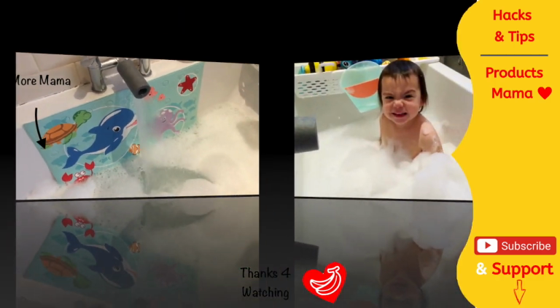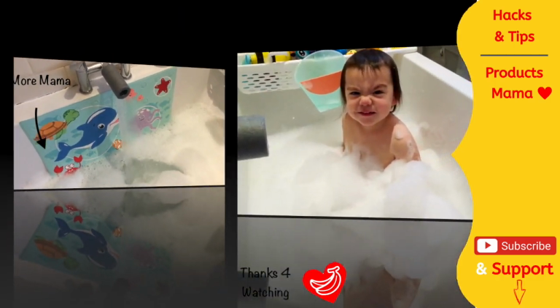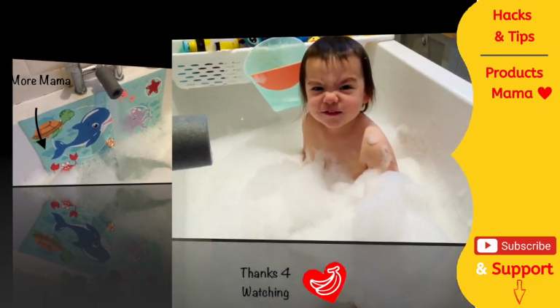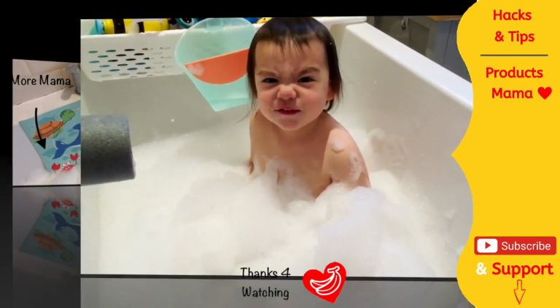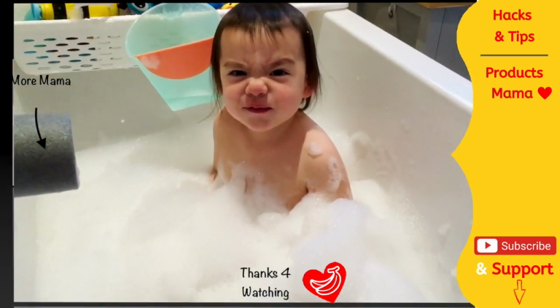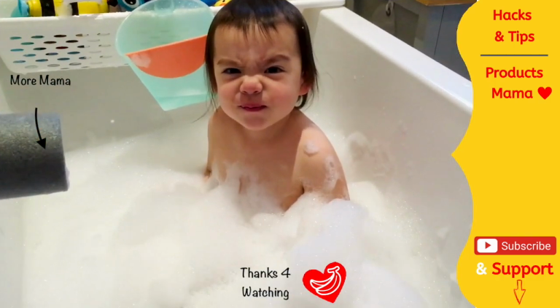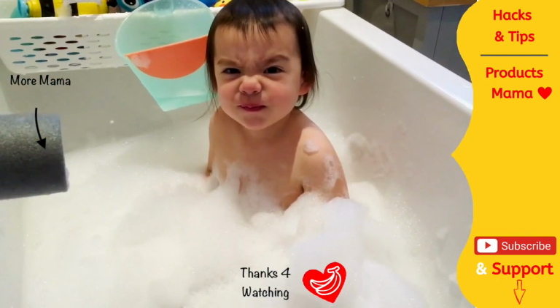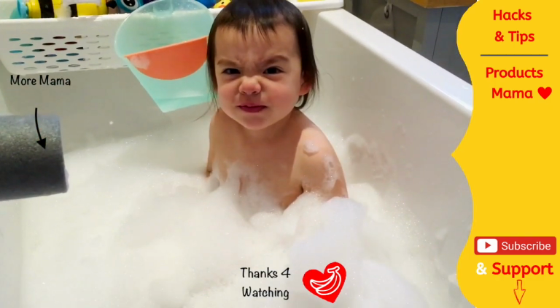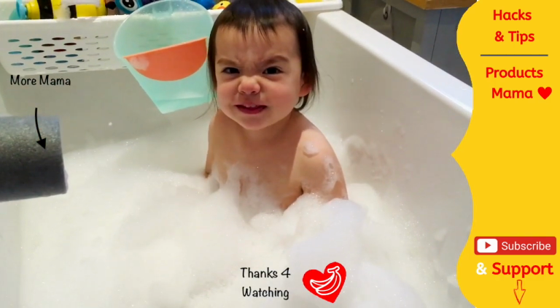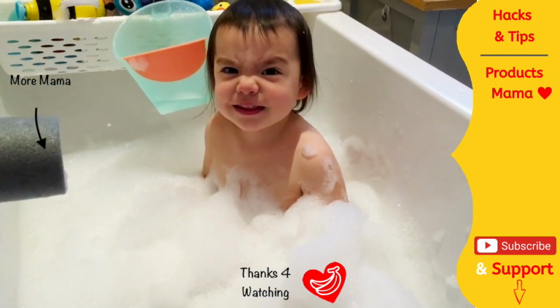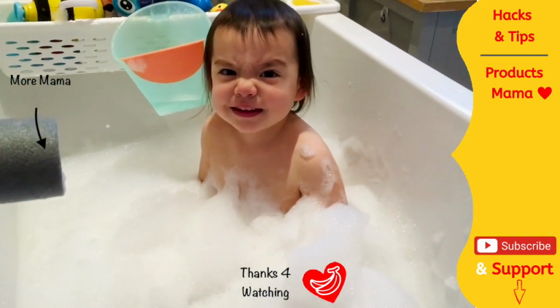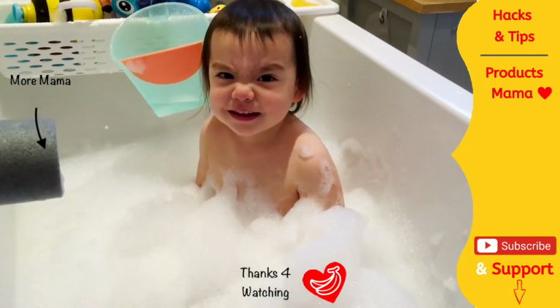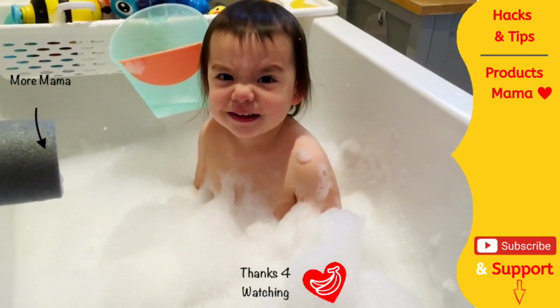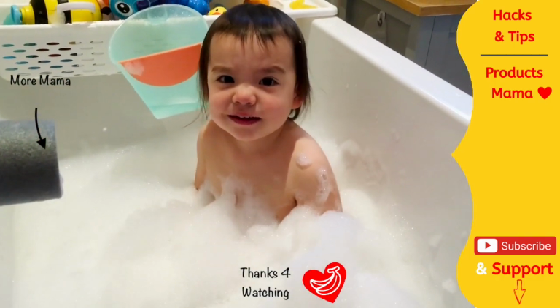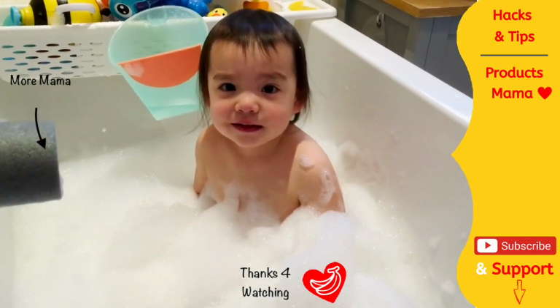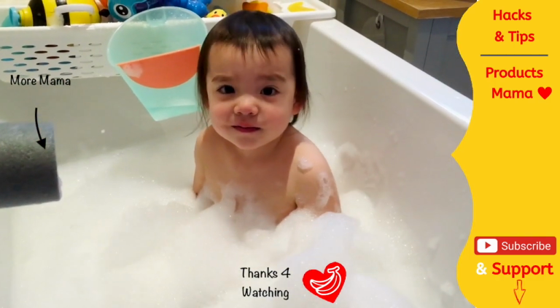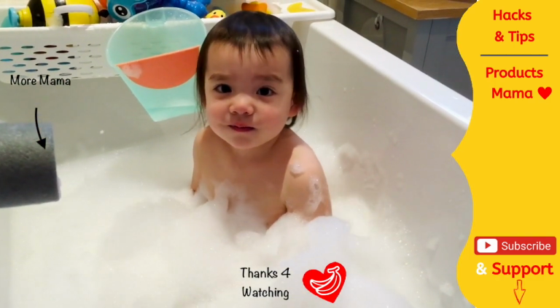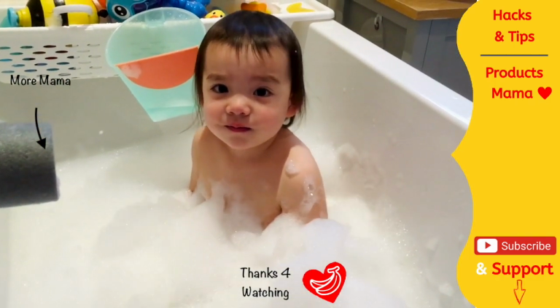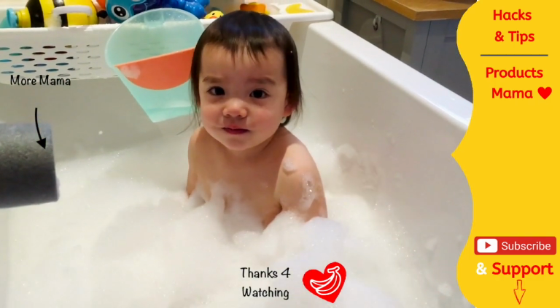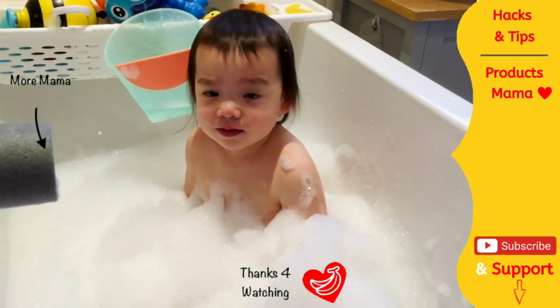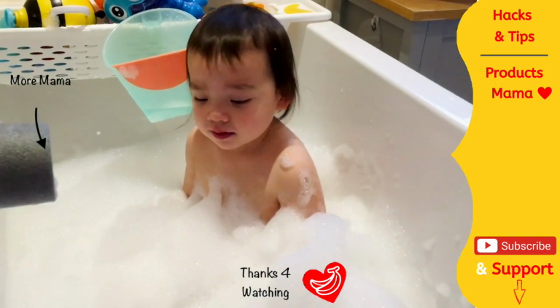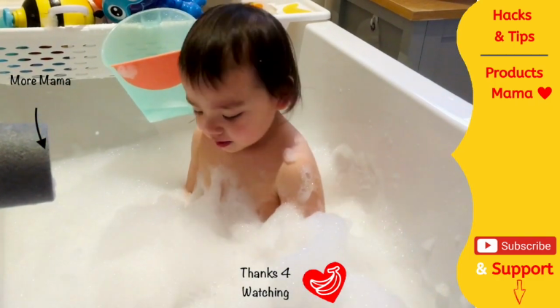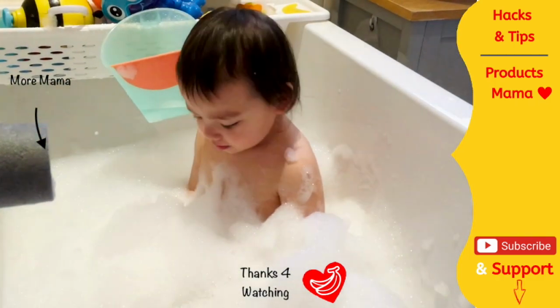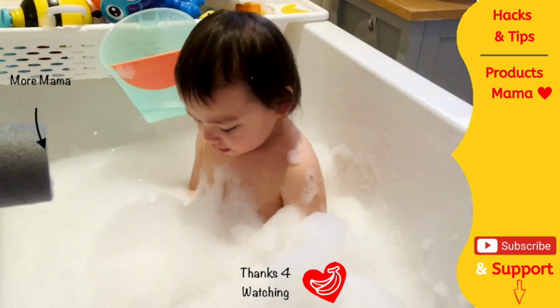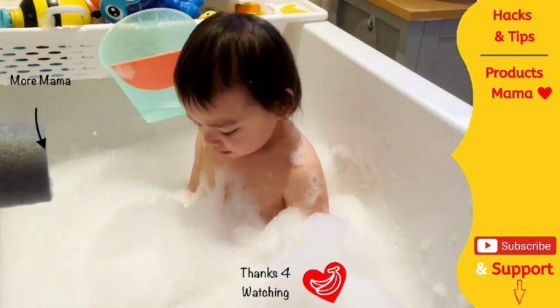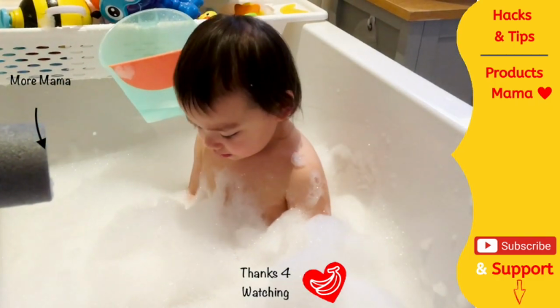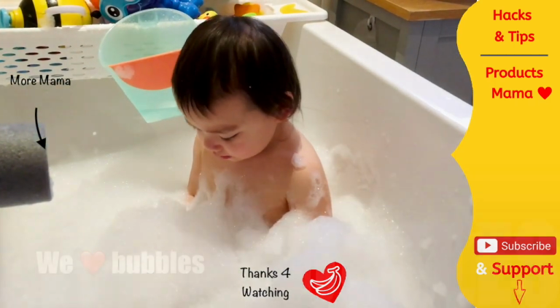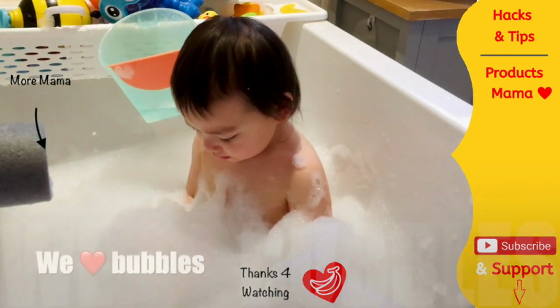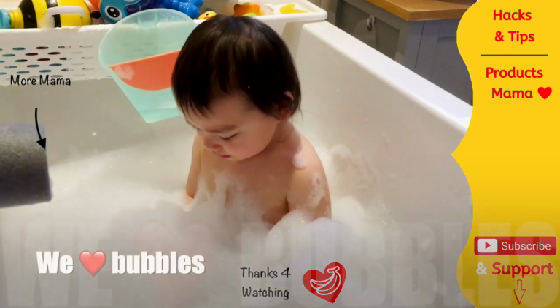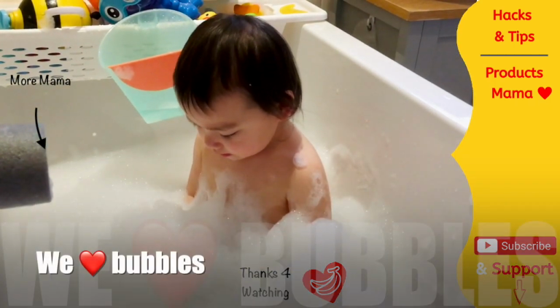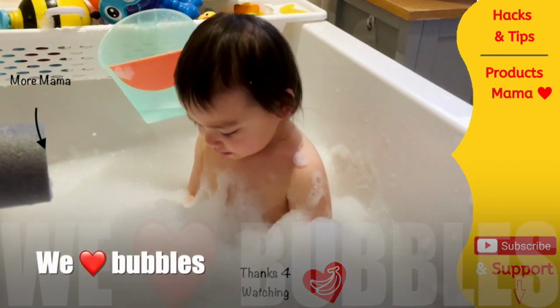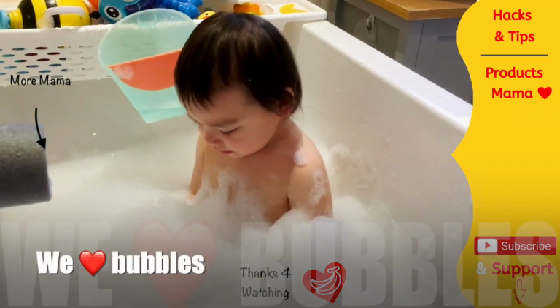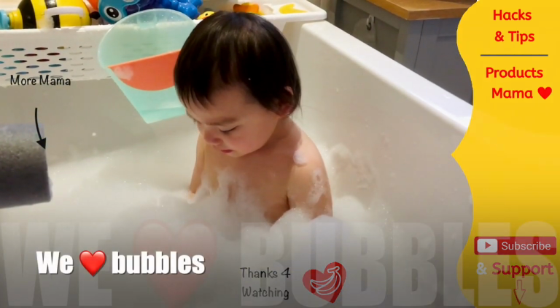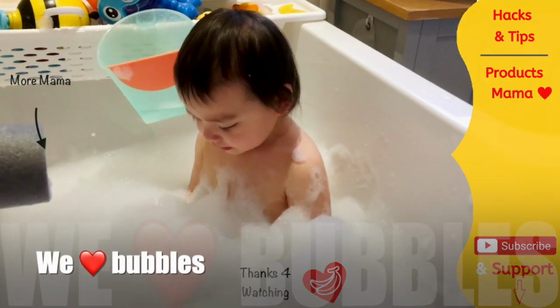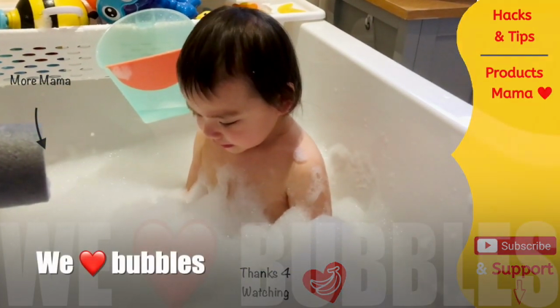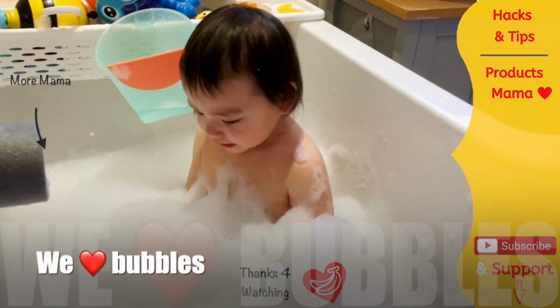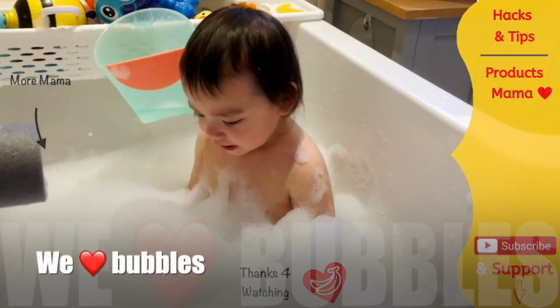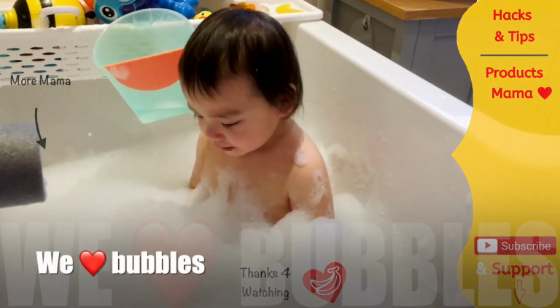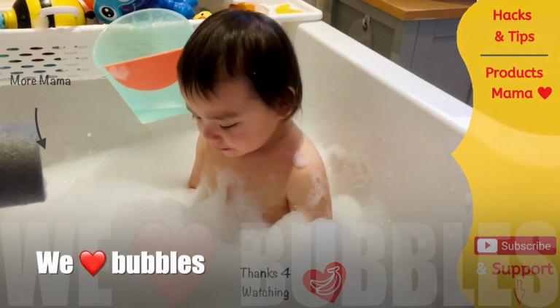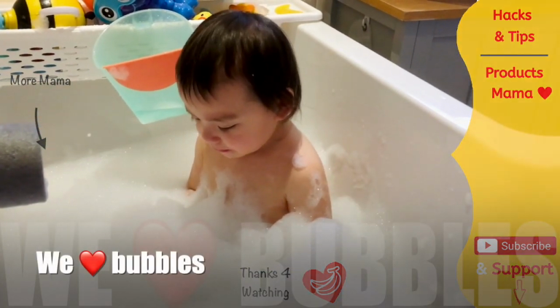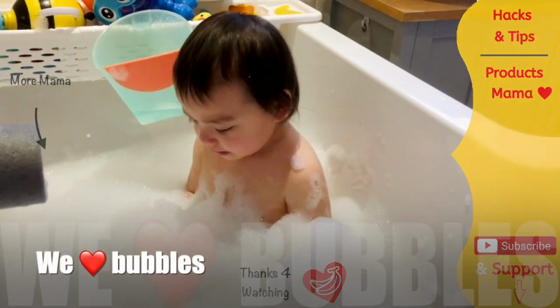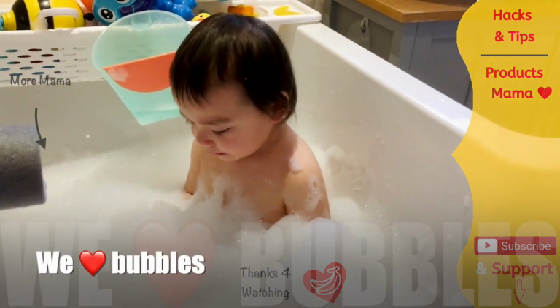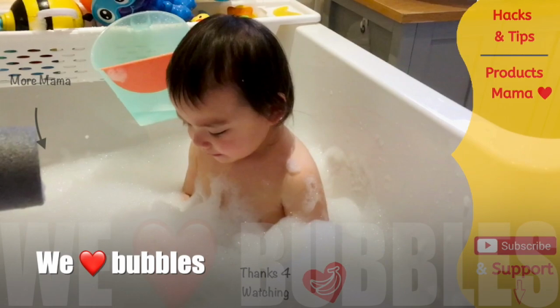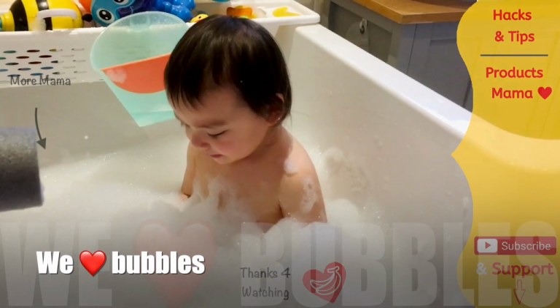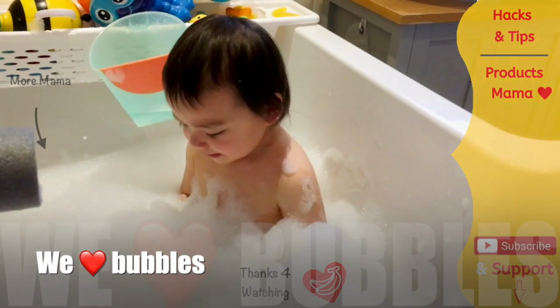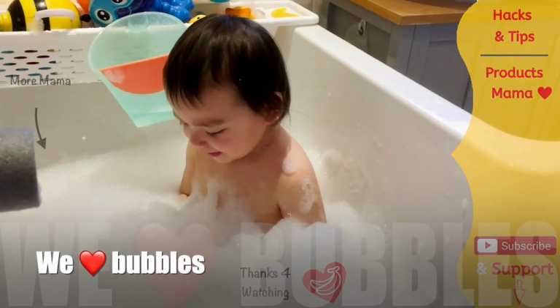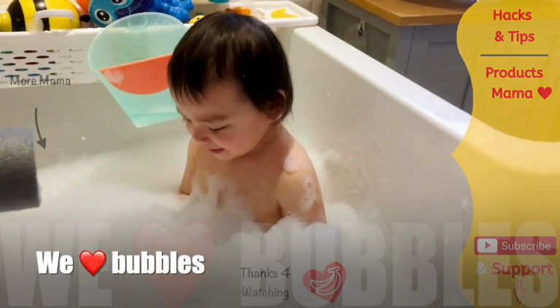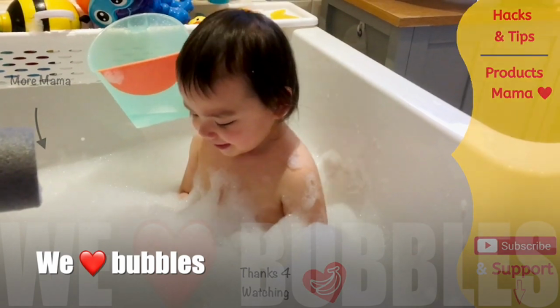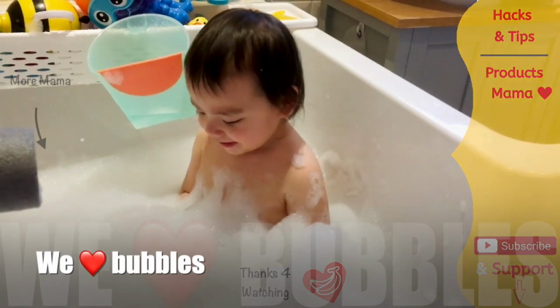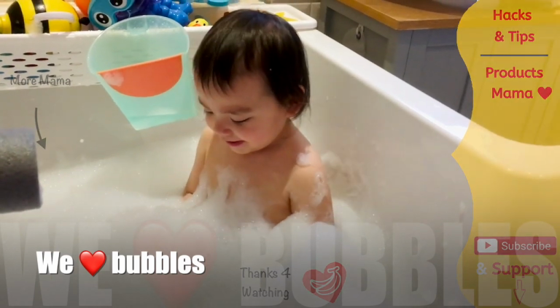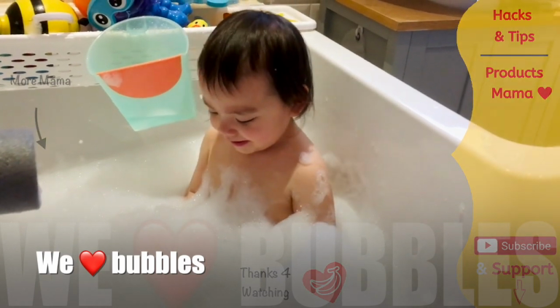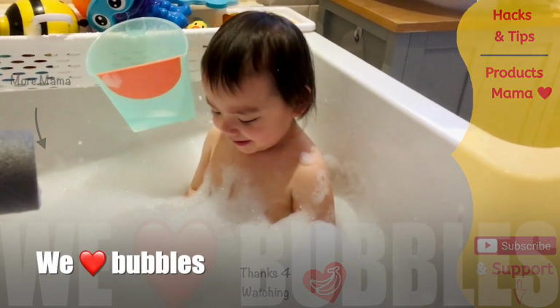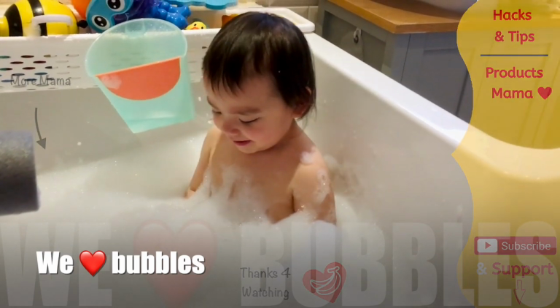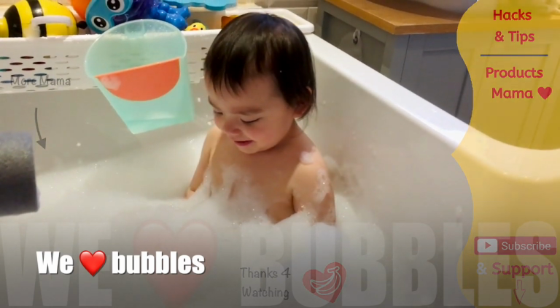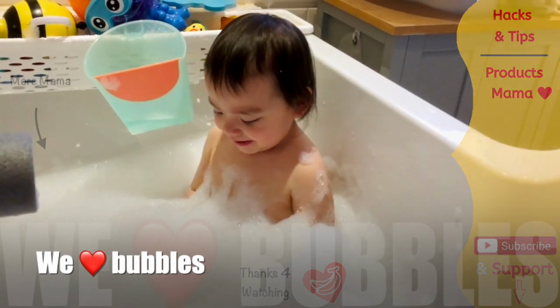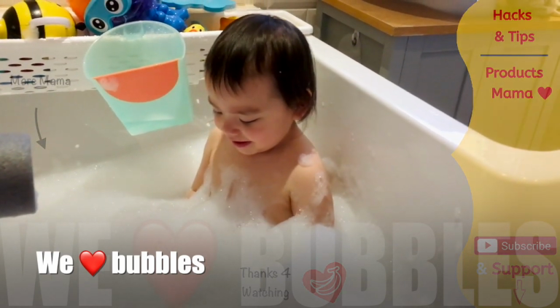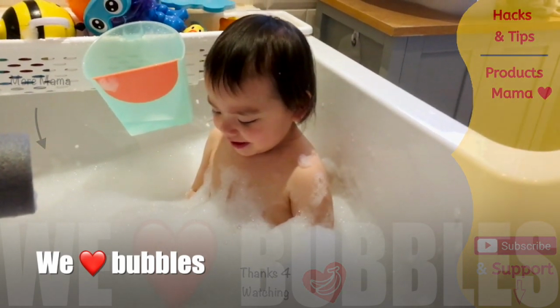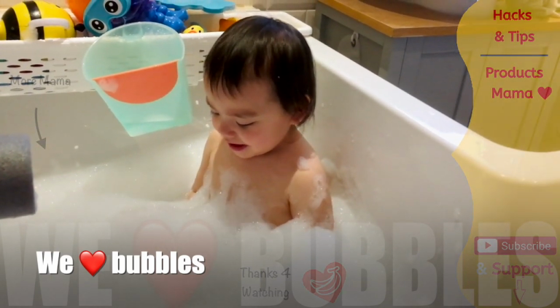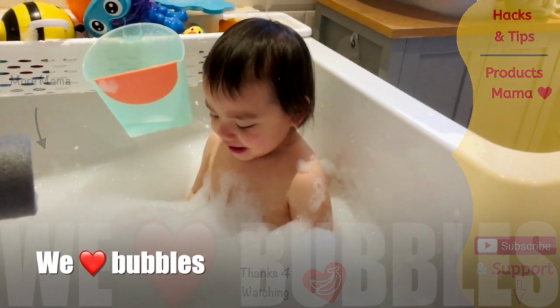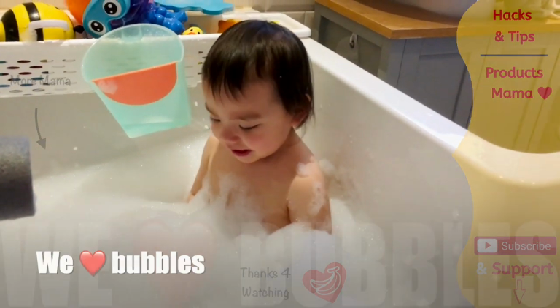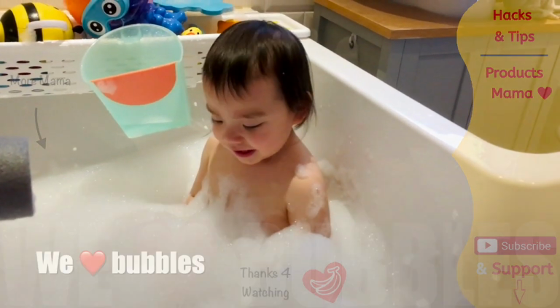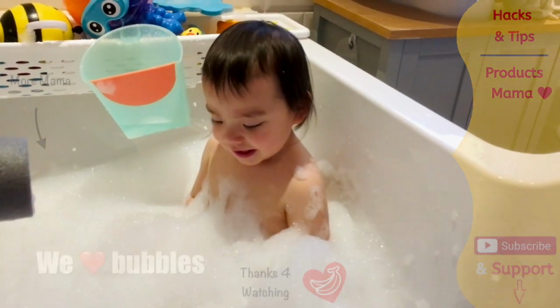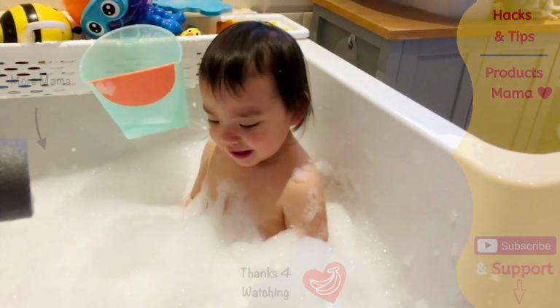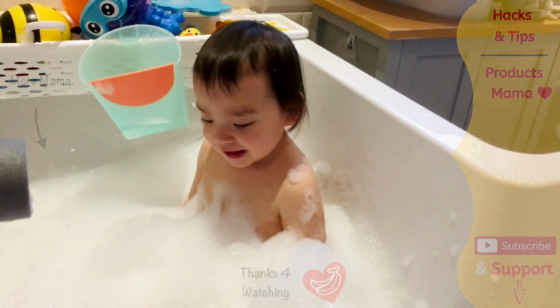More bubbles means more fun! There are lots and lots of bubbles — she loves all the bubbles!